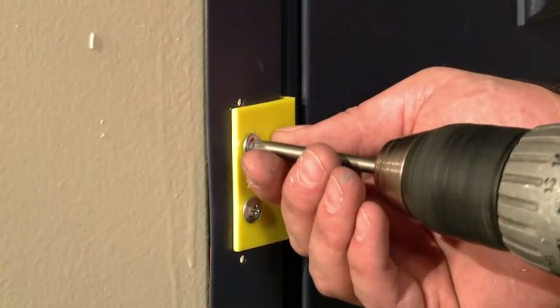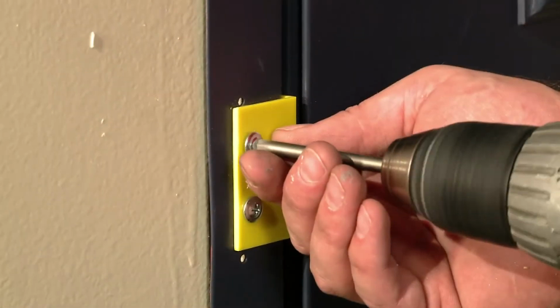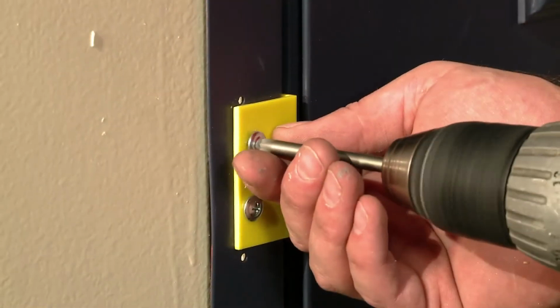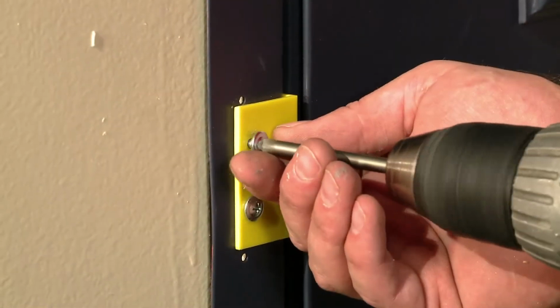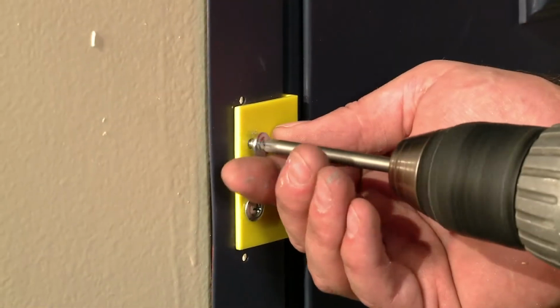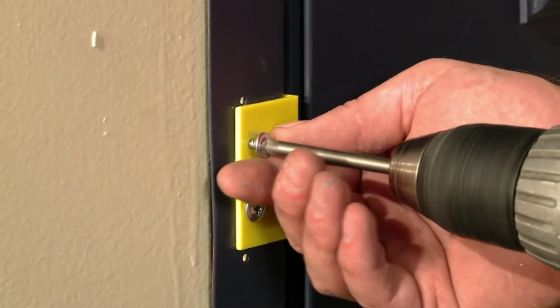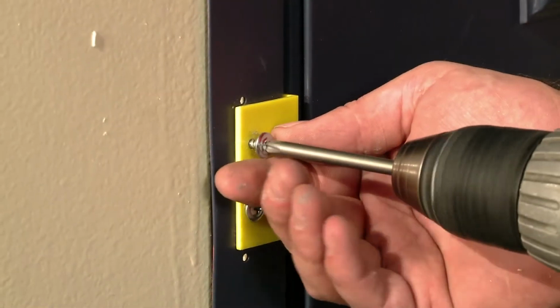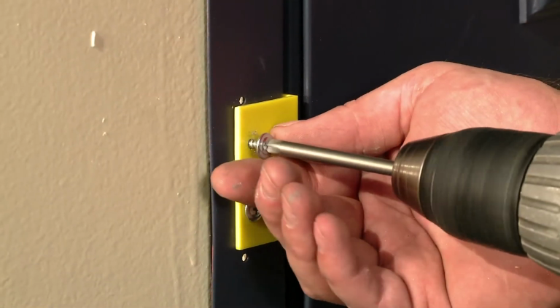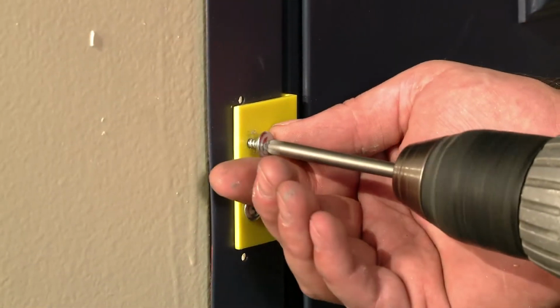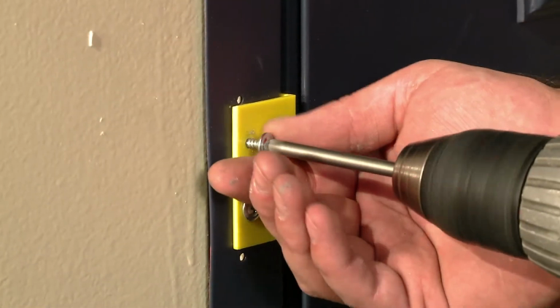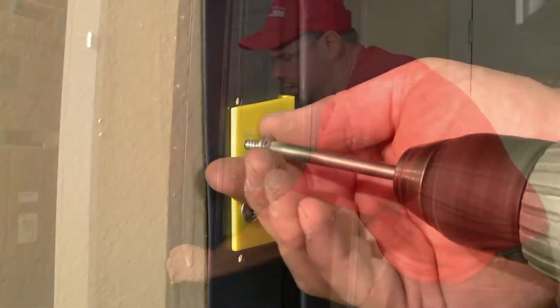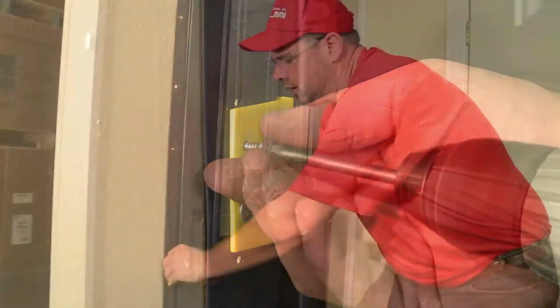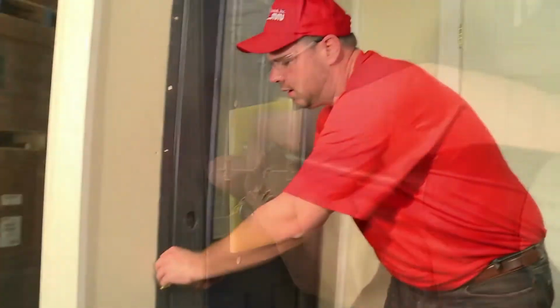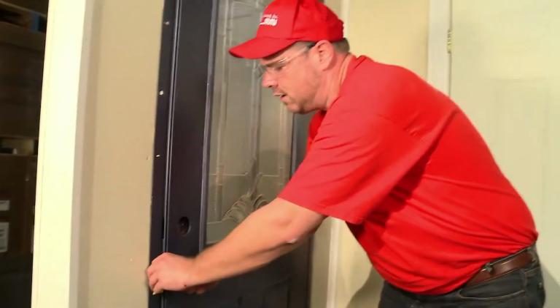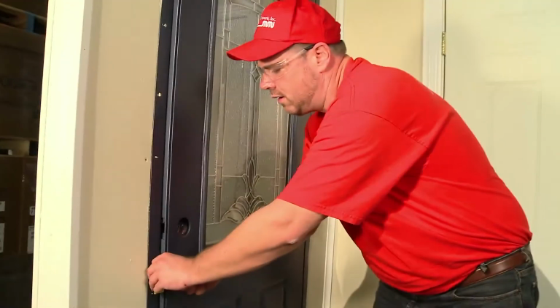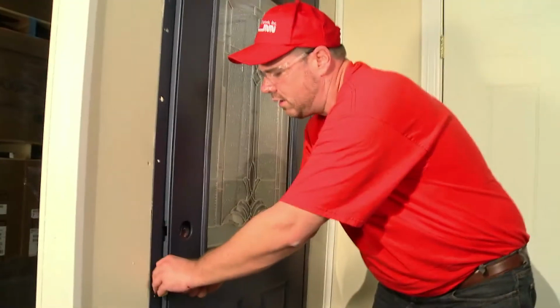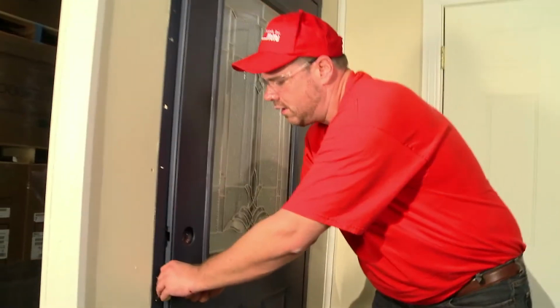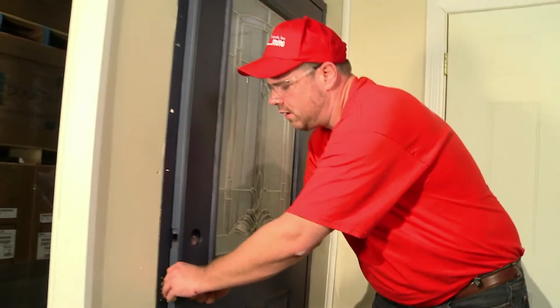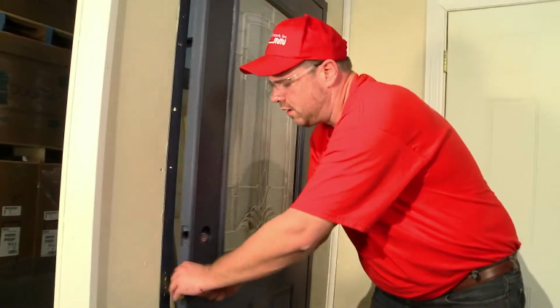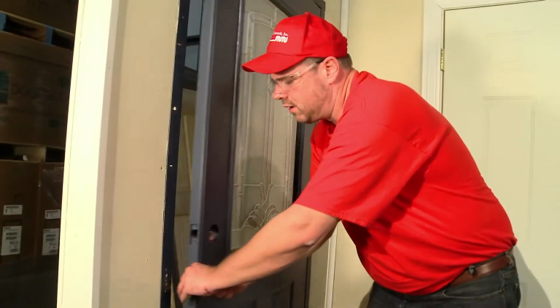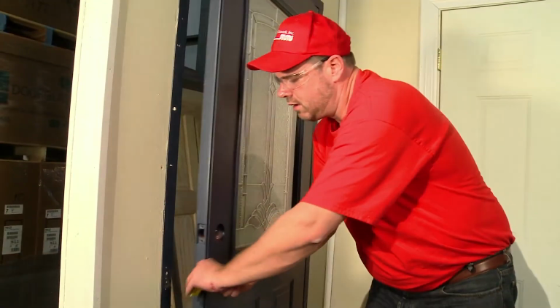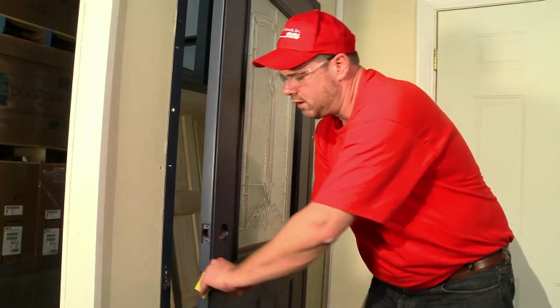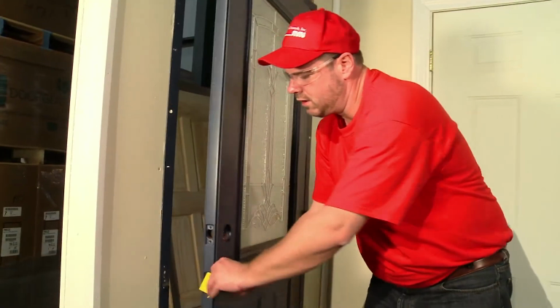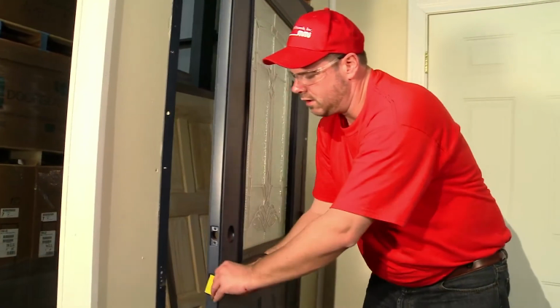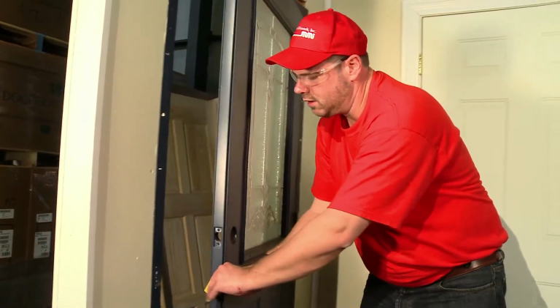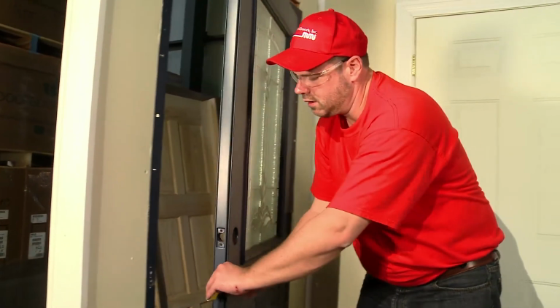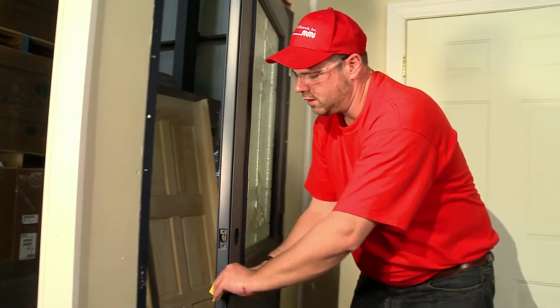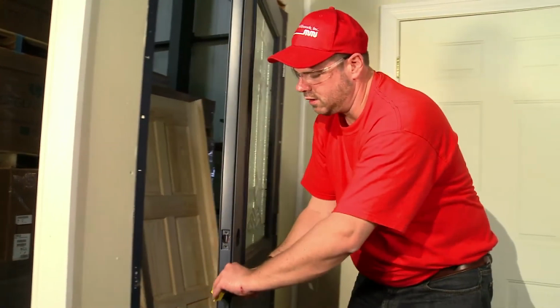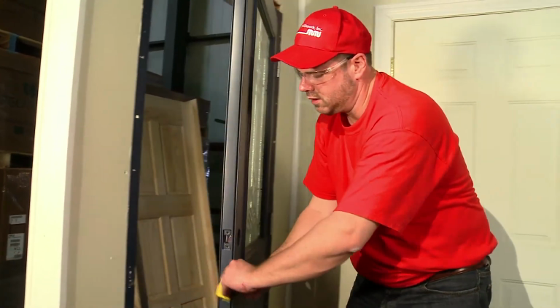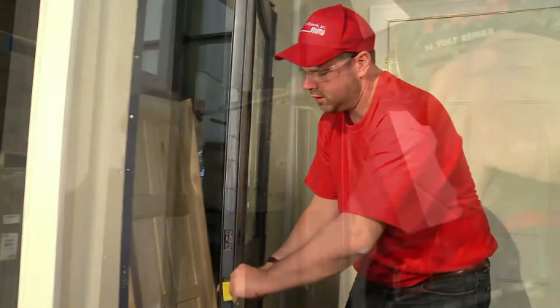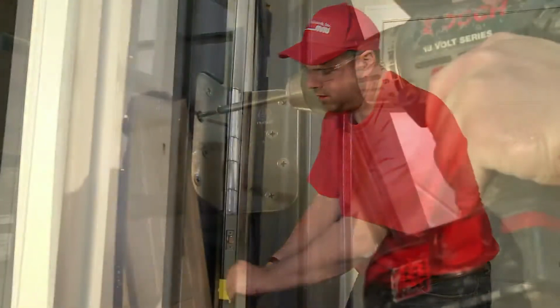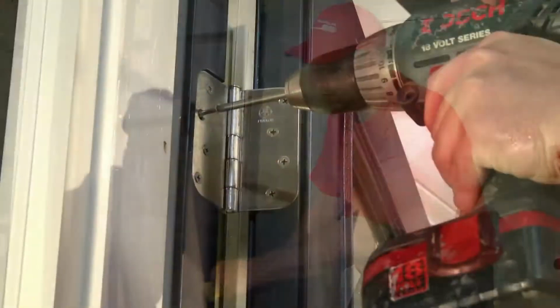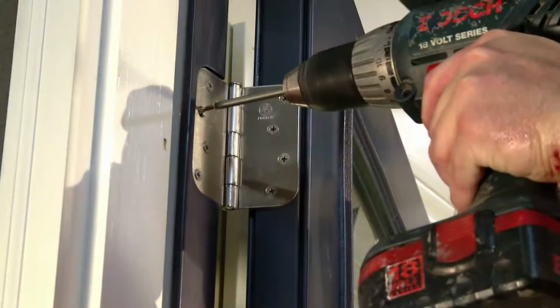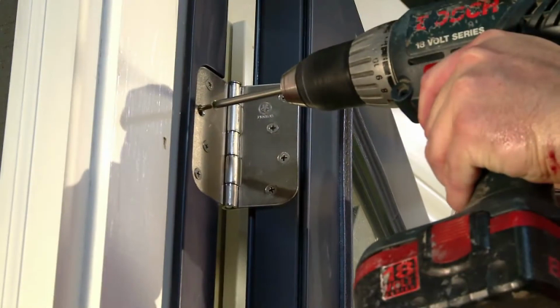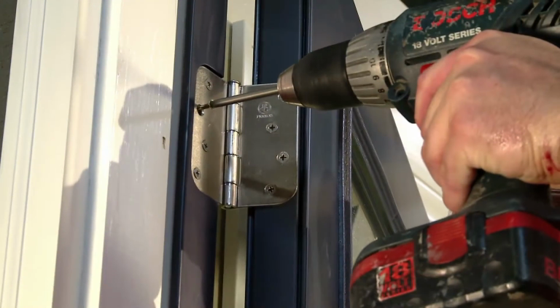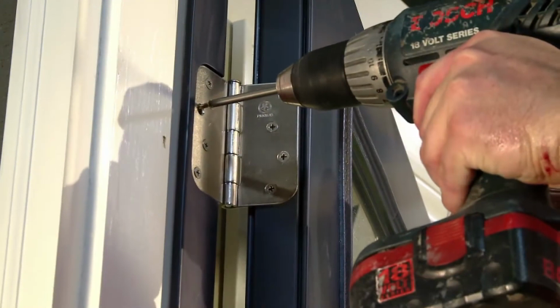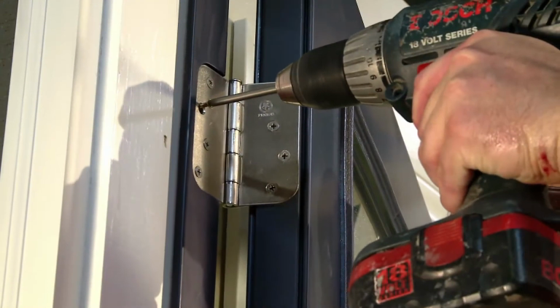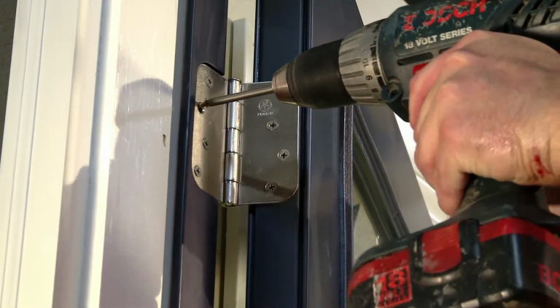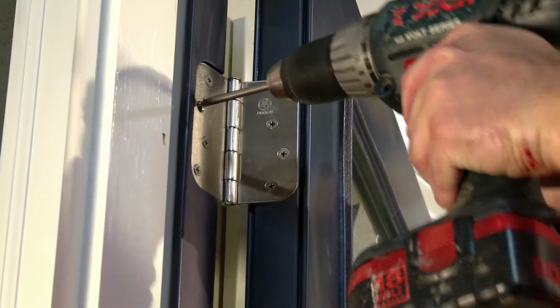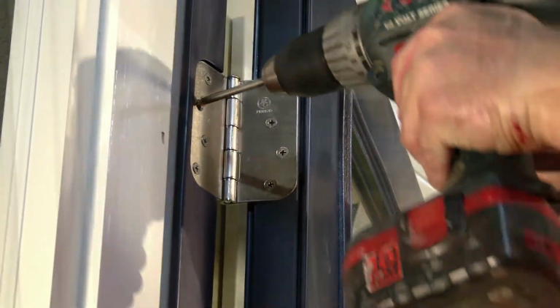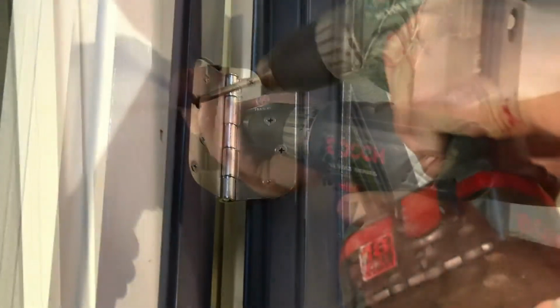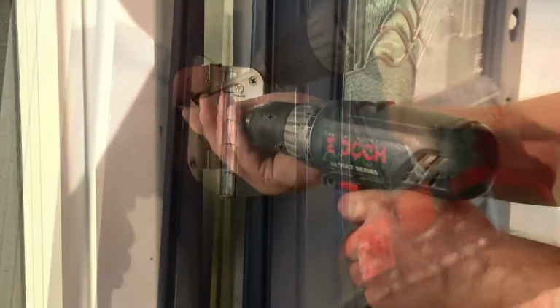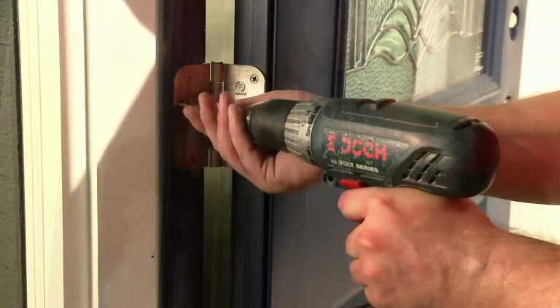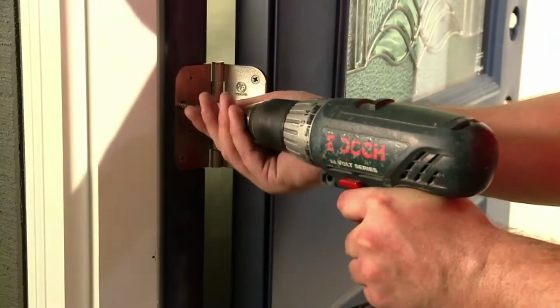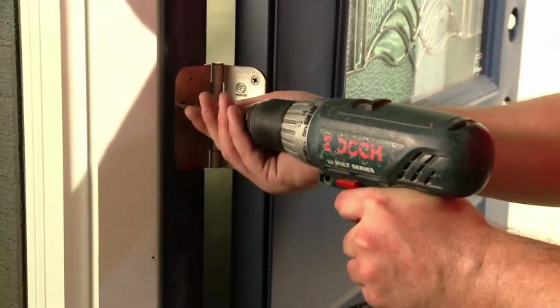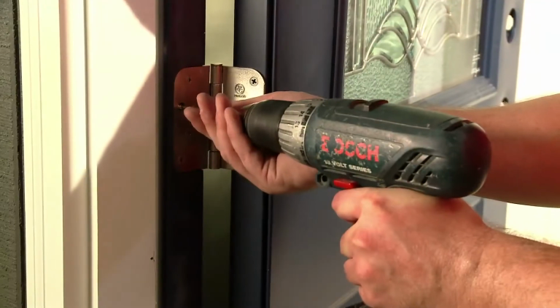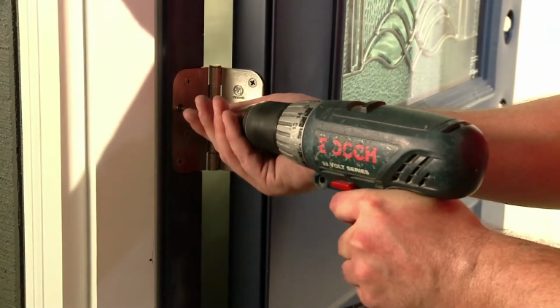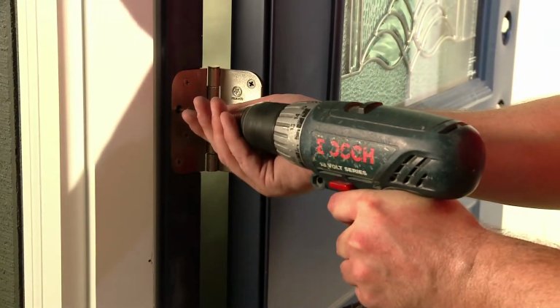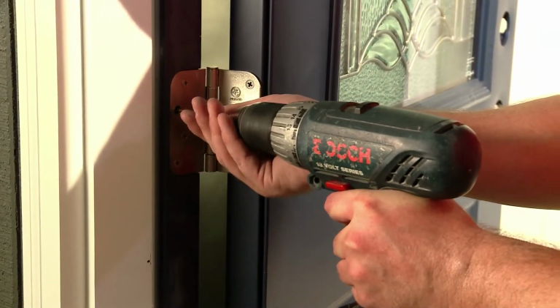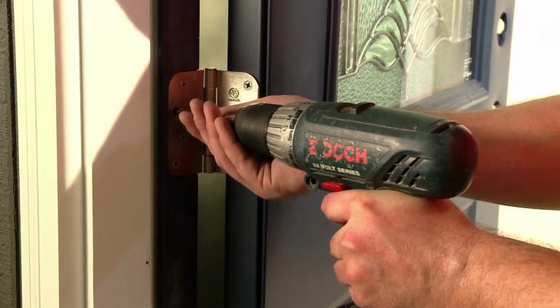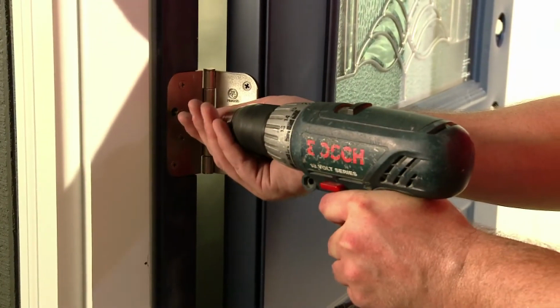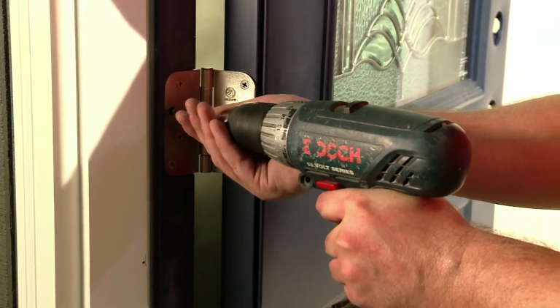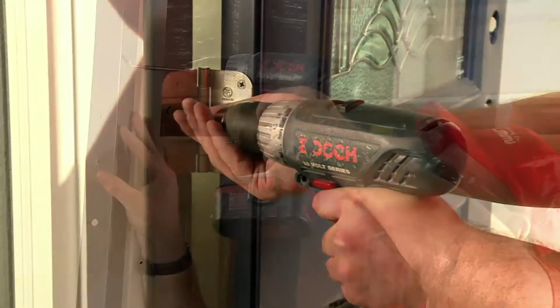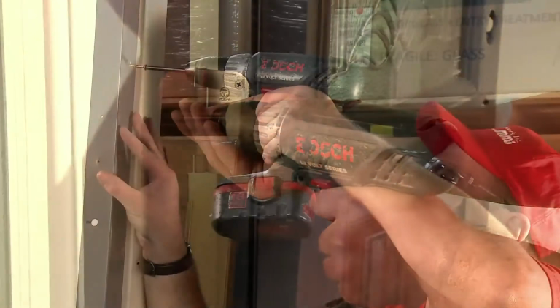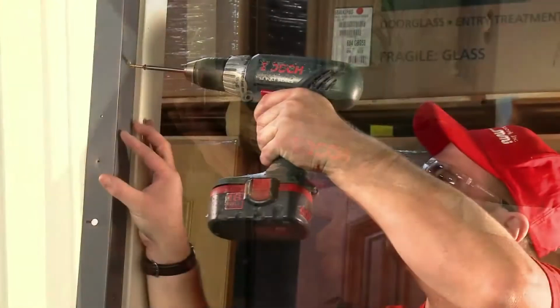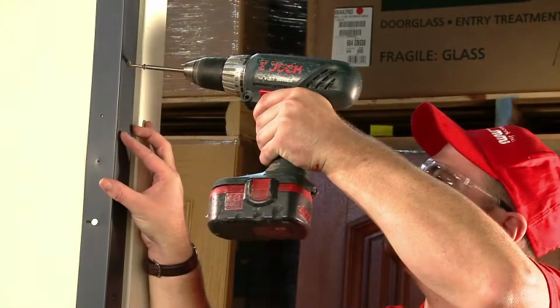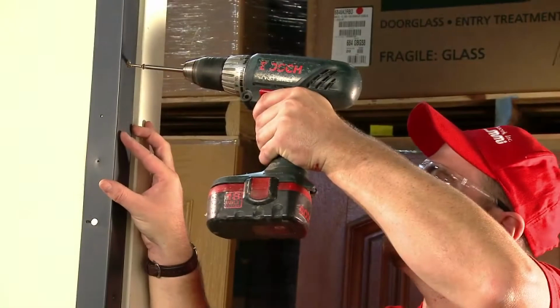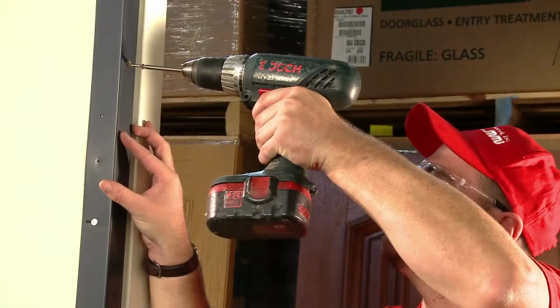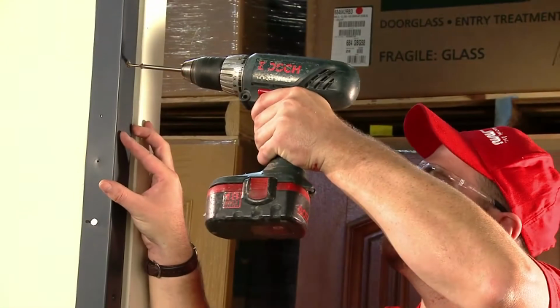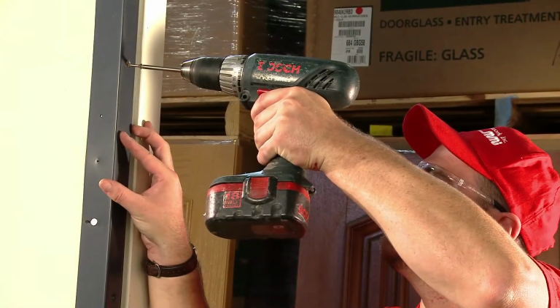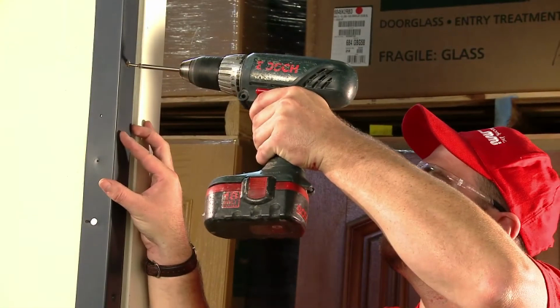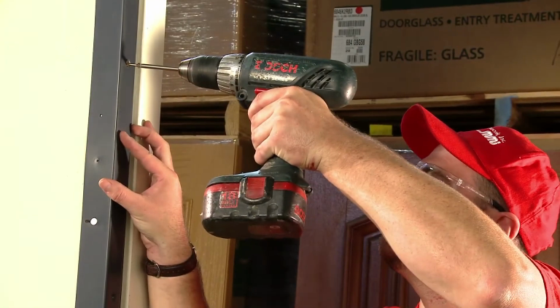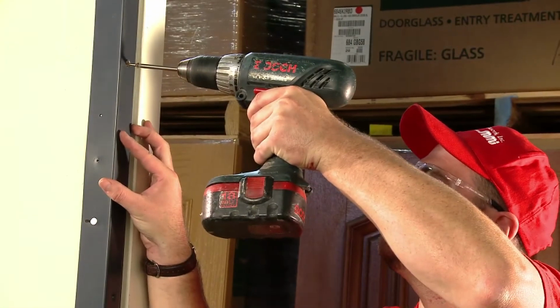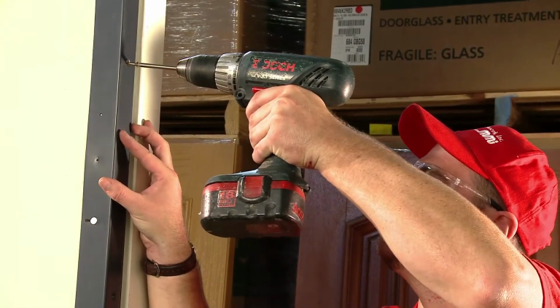At this time, remove the shipping bracket. Install all security screws at the location shown here.